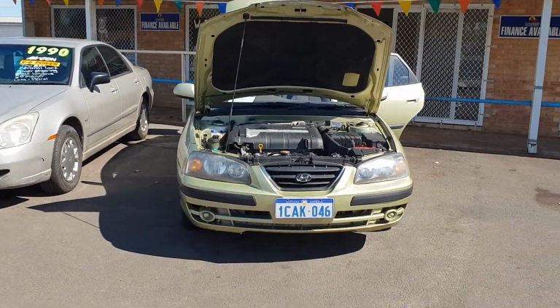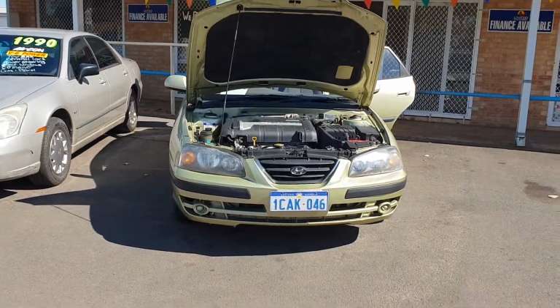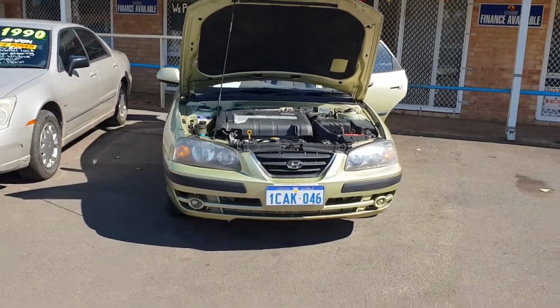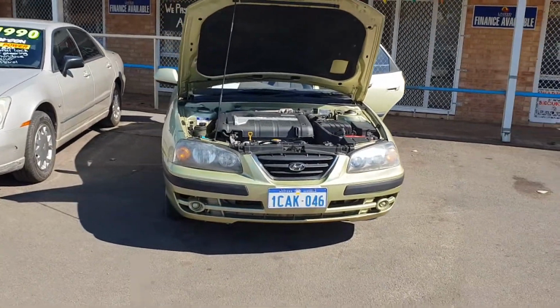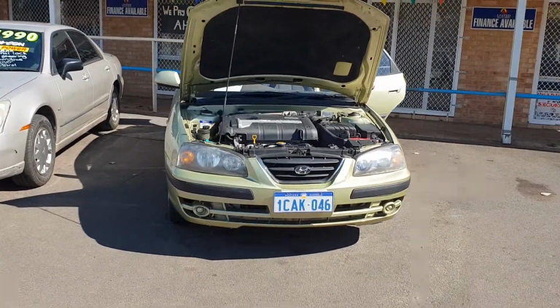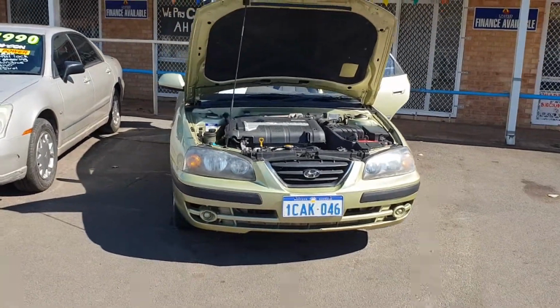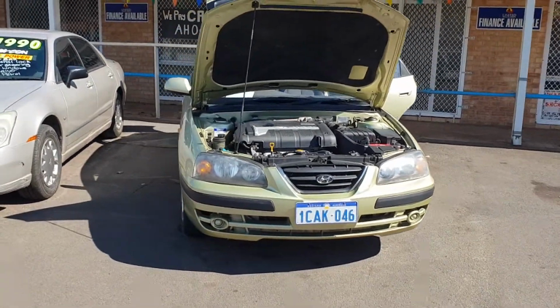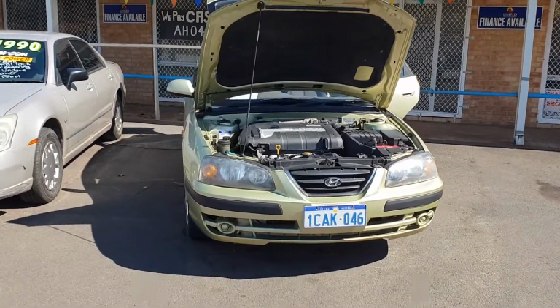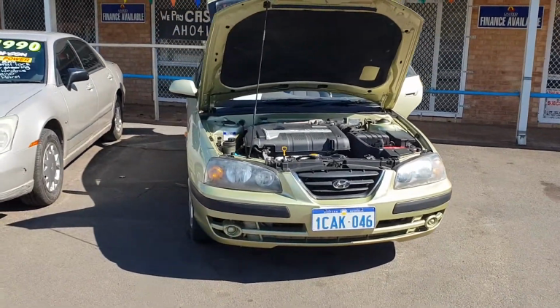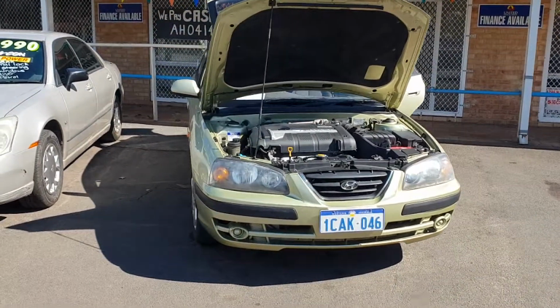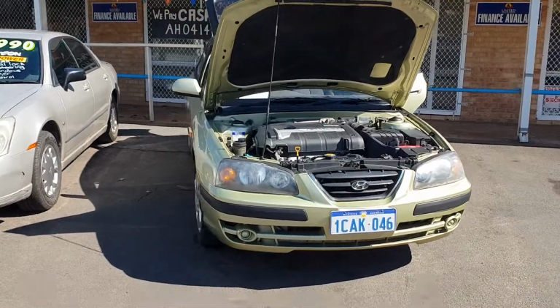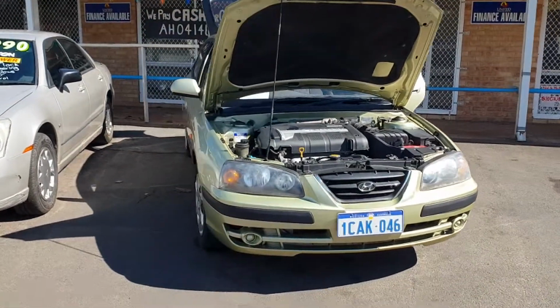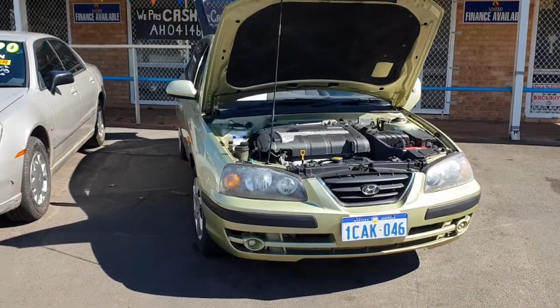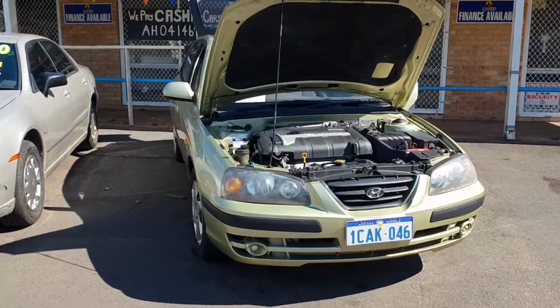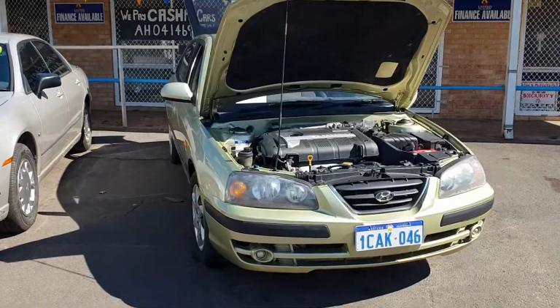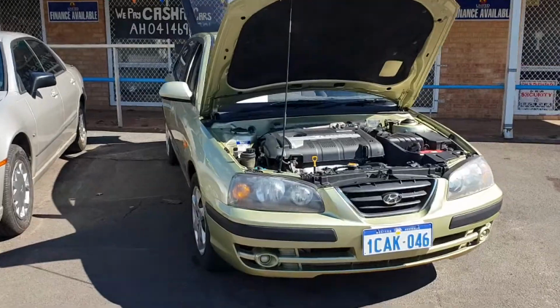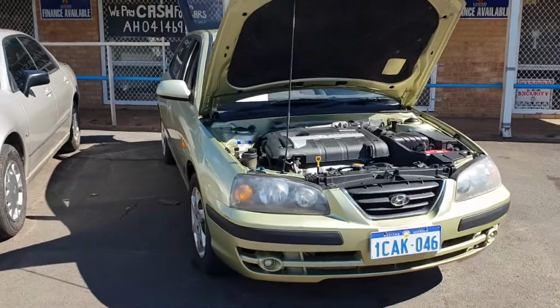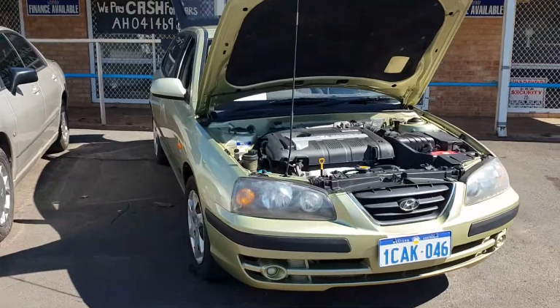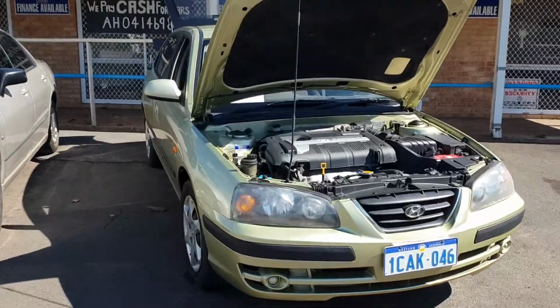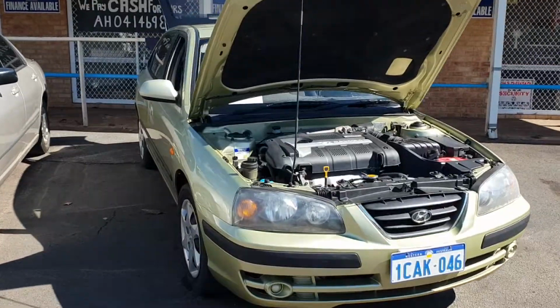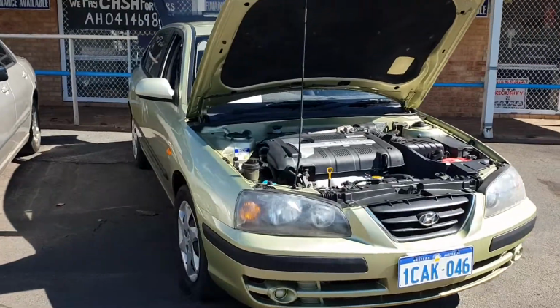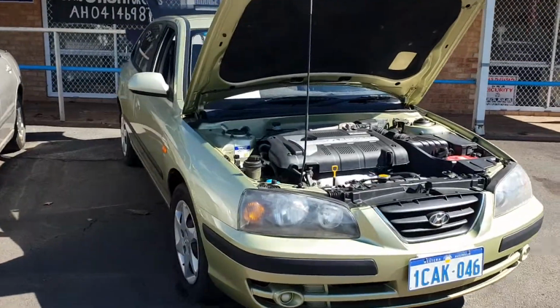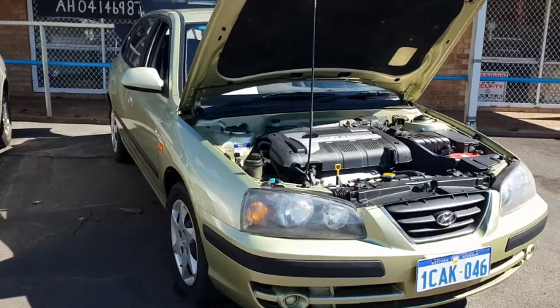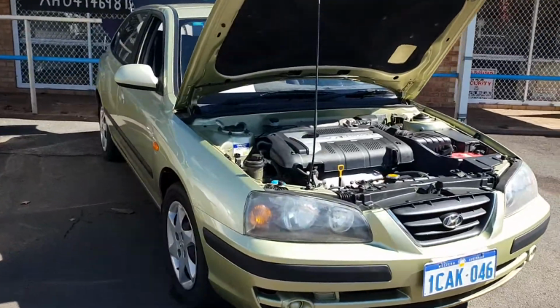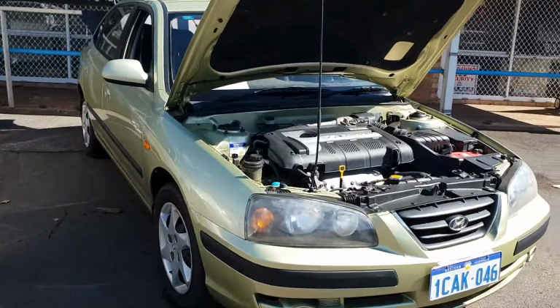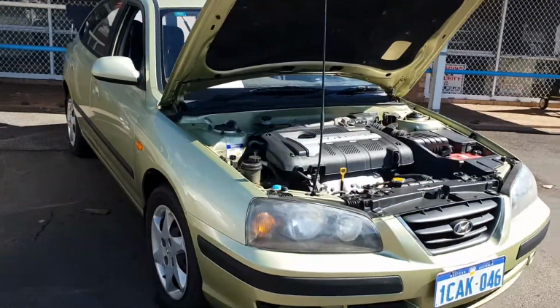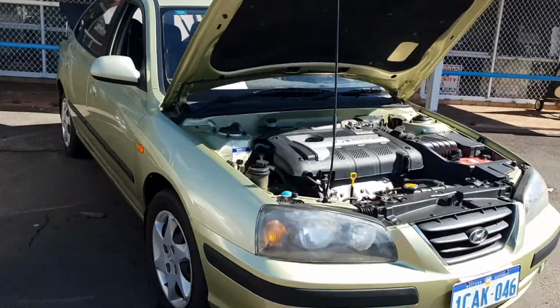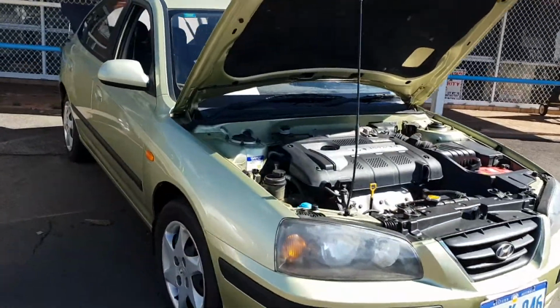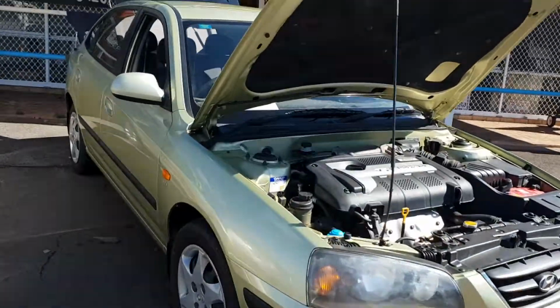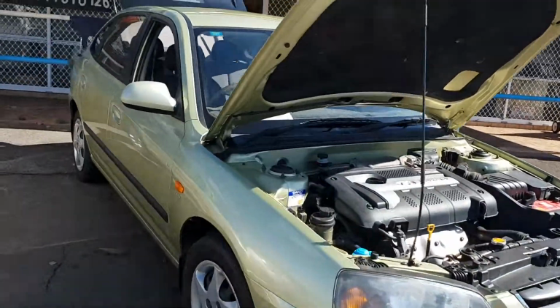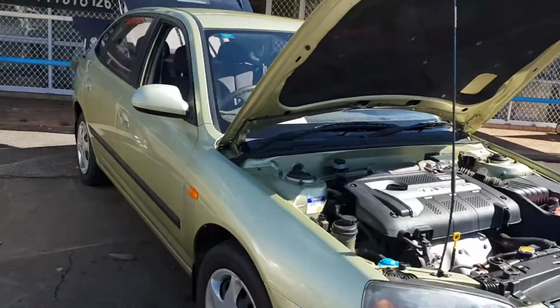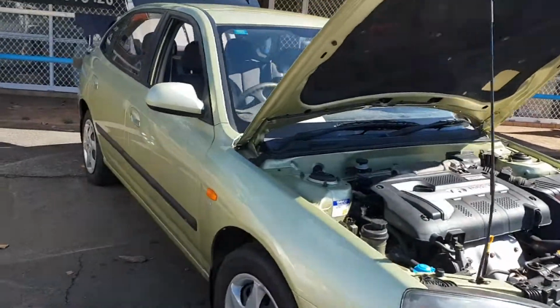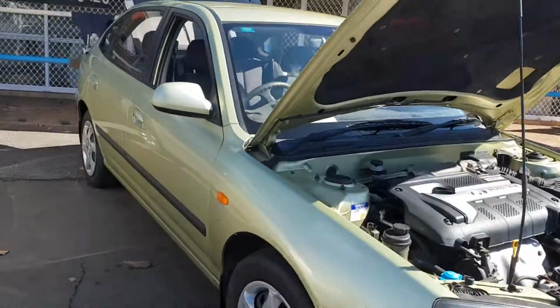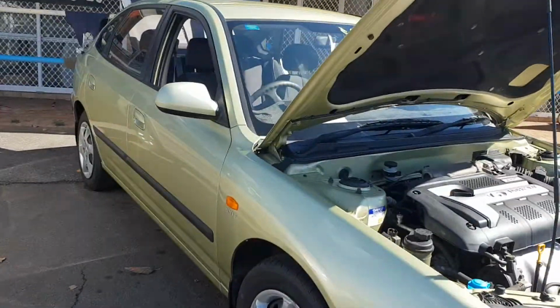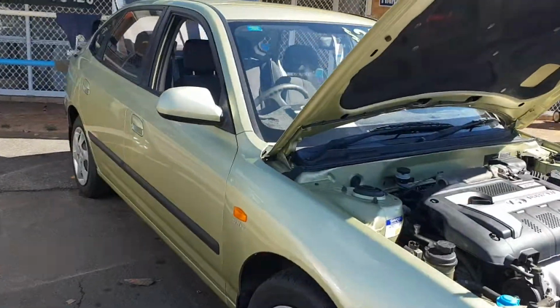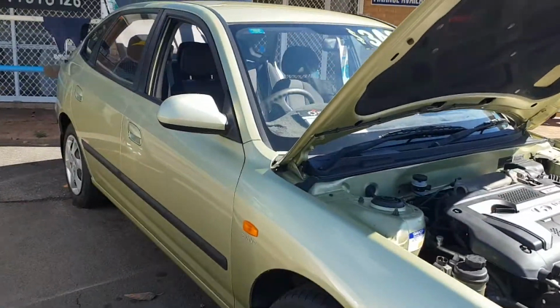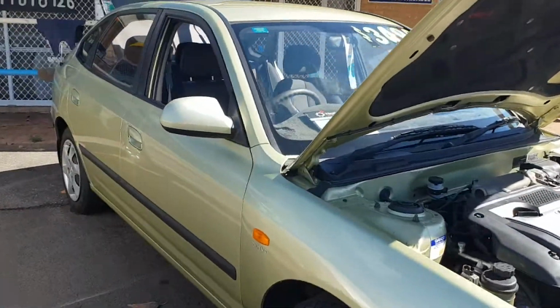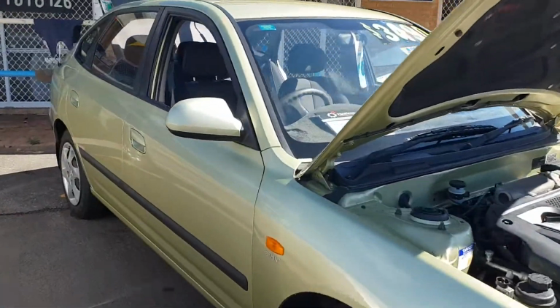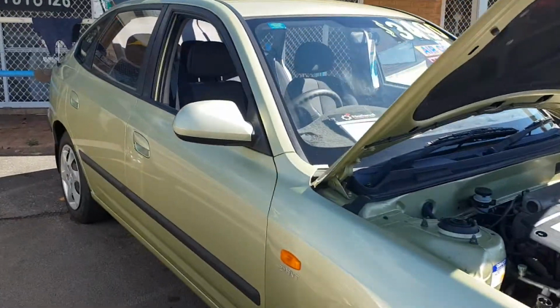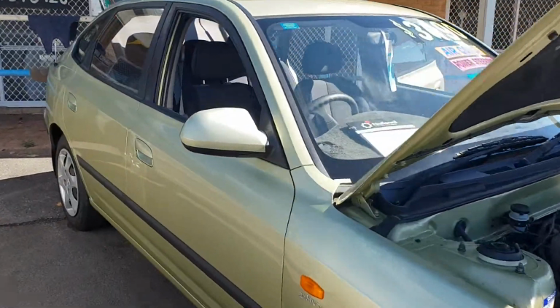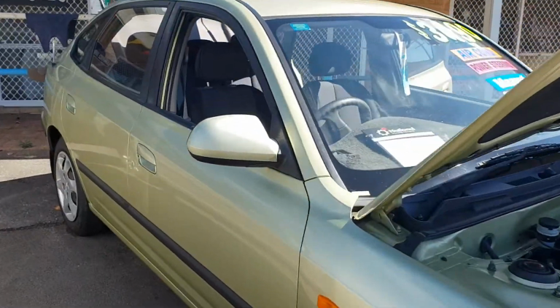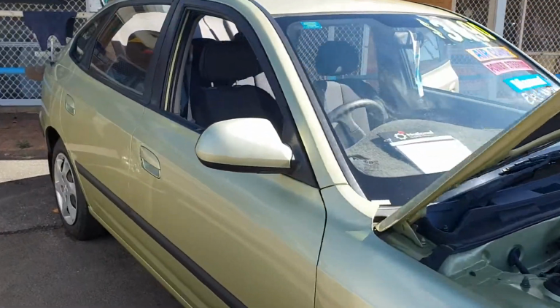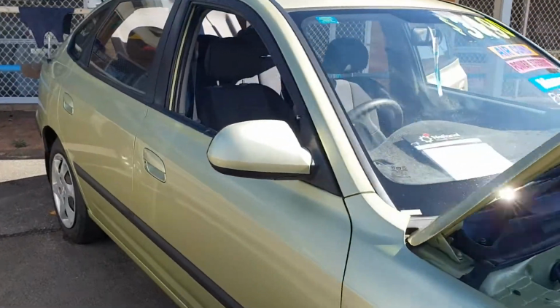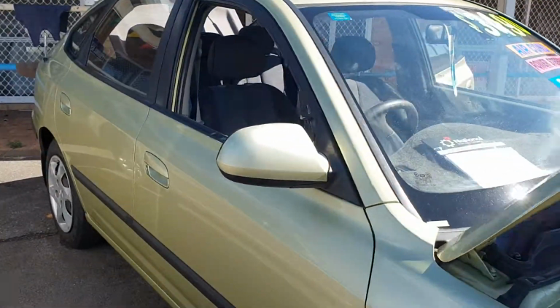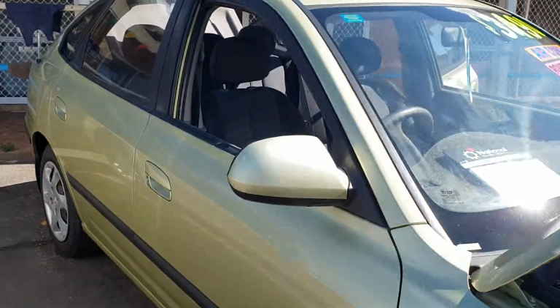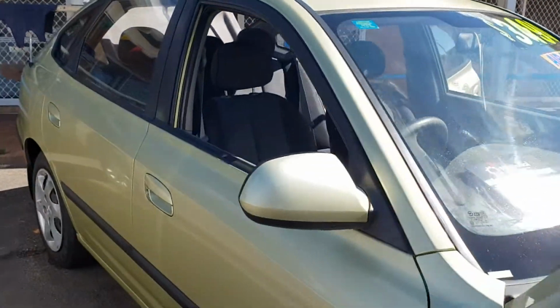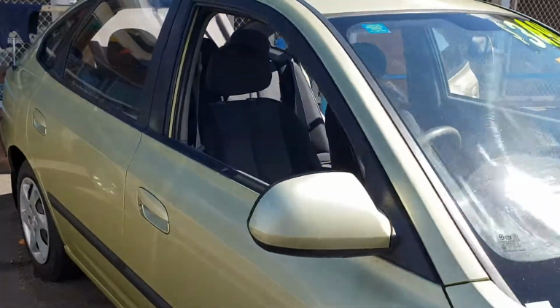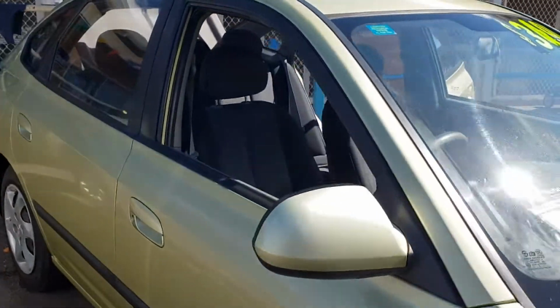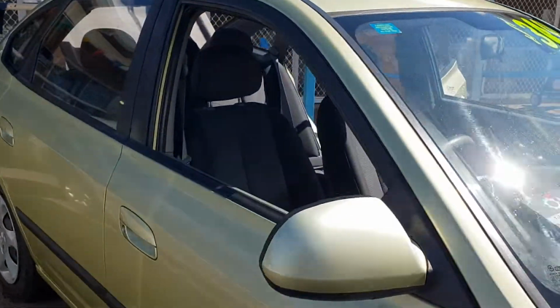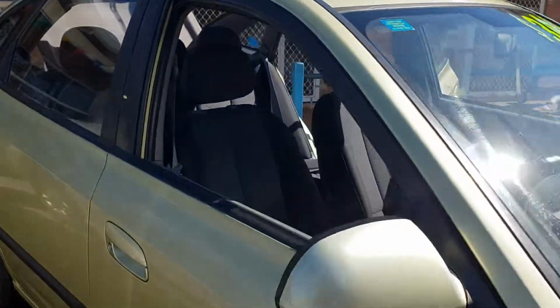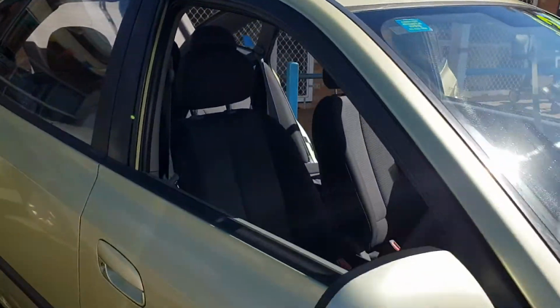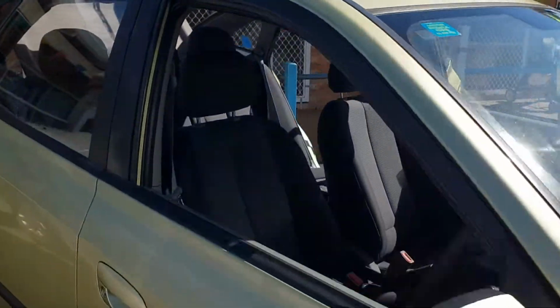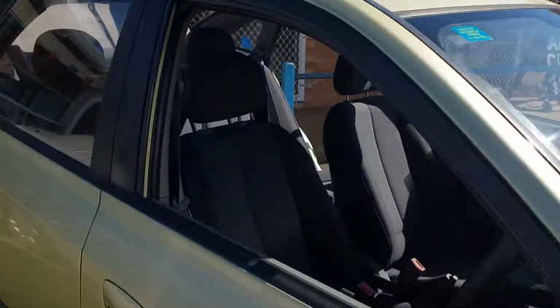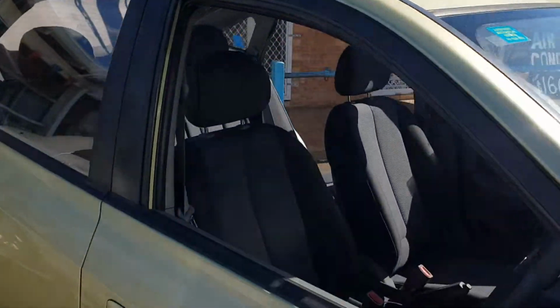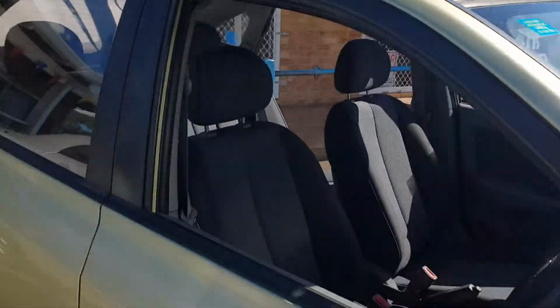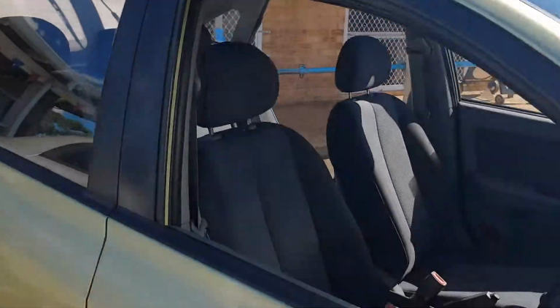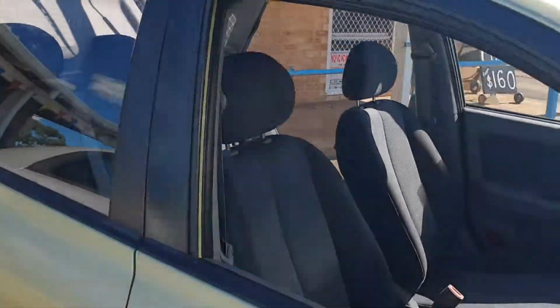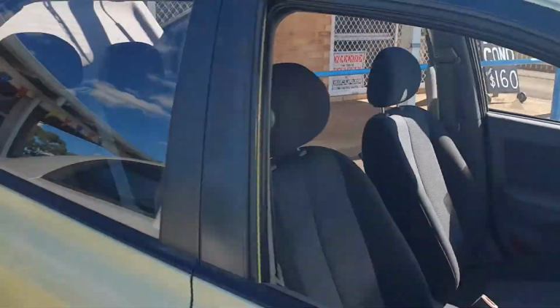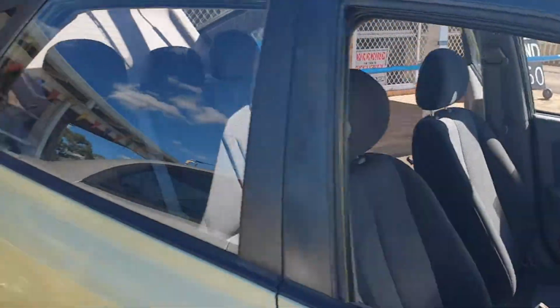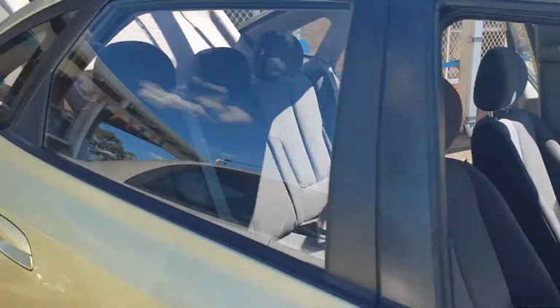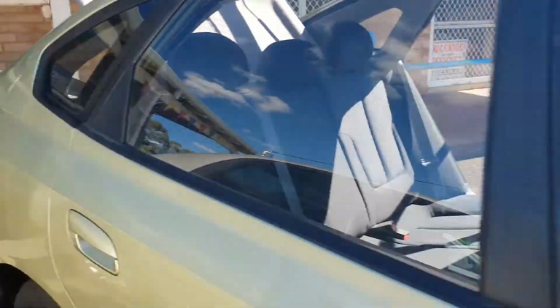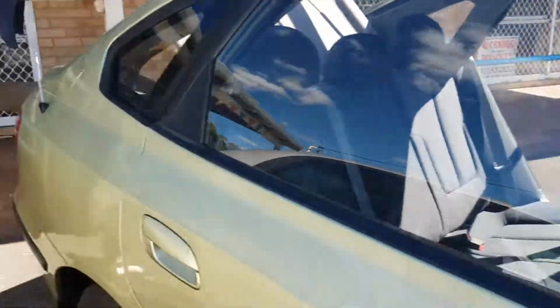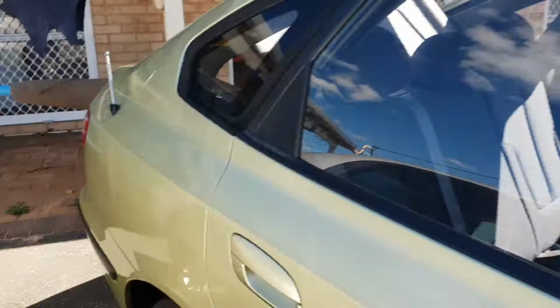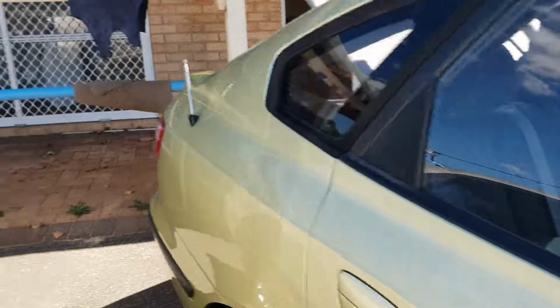Let me show you this. This is one of my favorite cars that we have here. It's just got a few little extras in it. I'll just show you about the back.